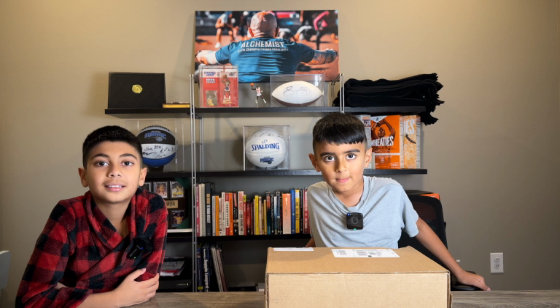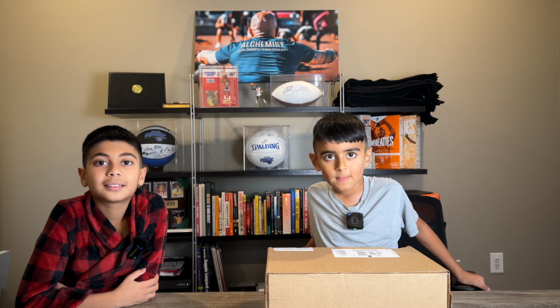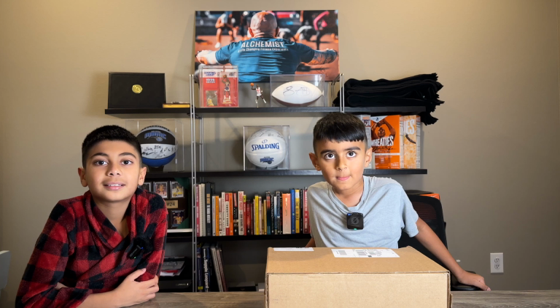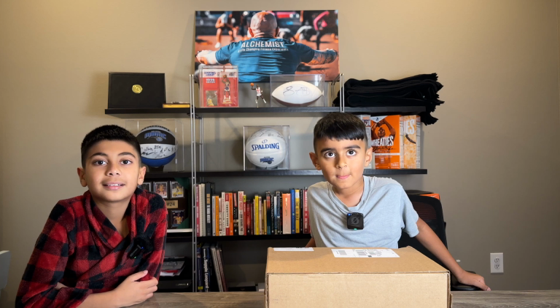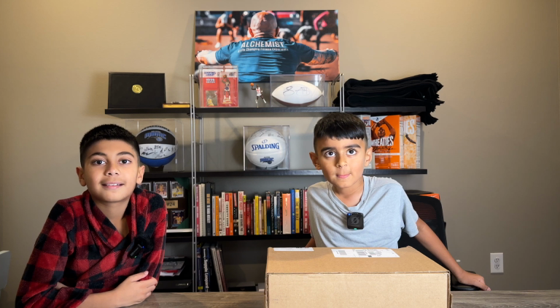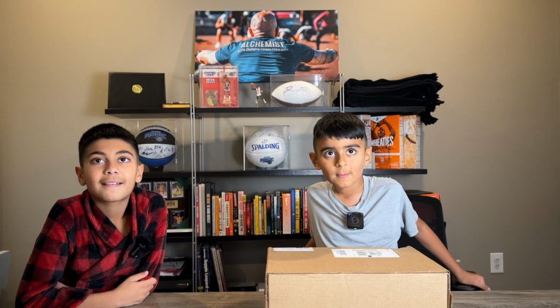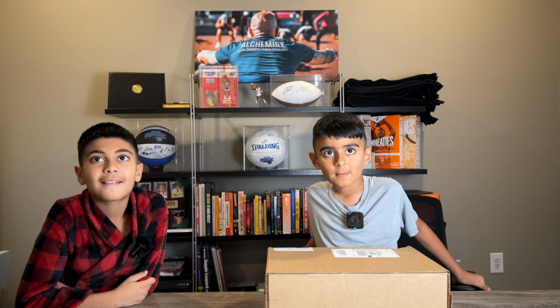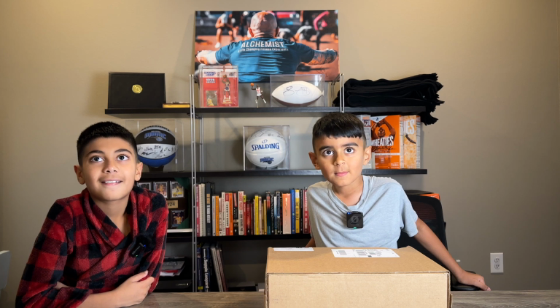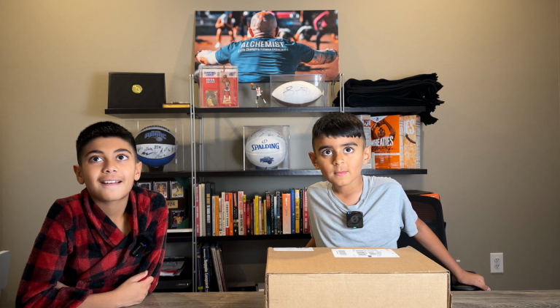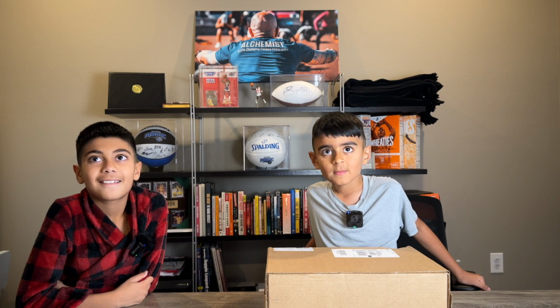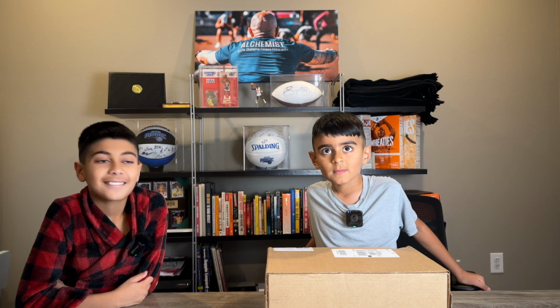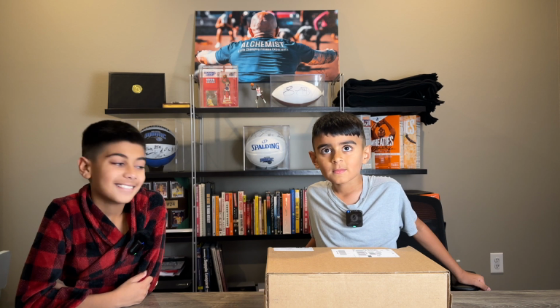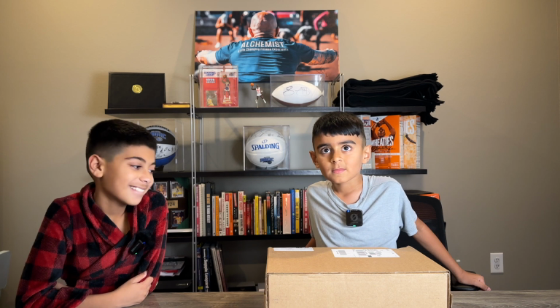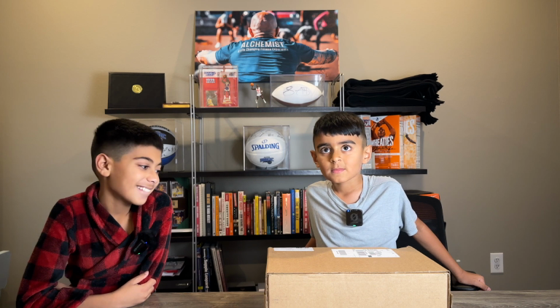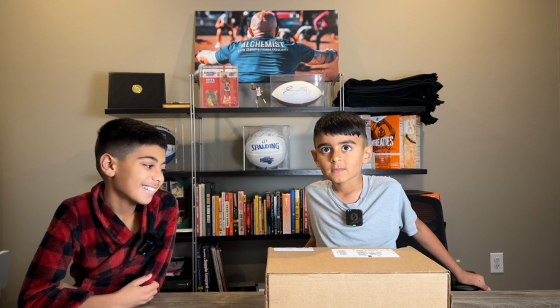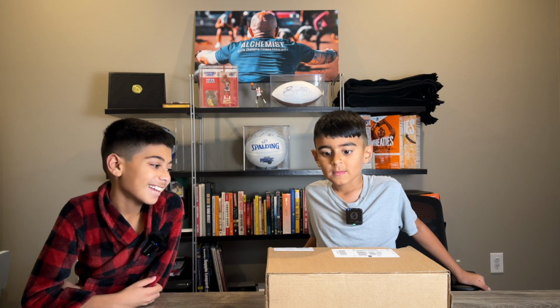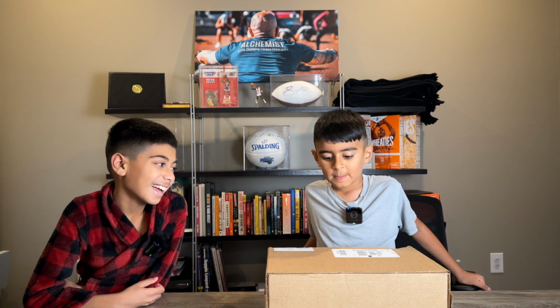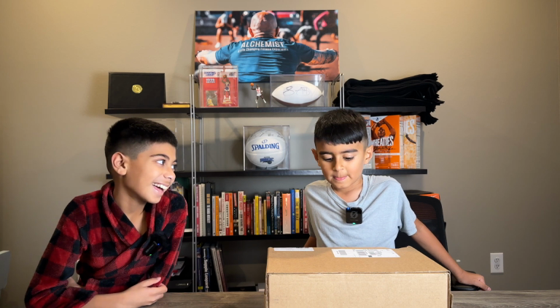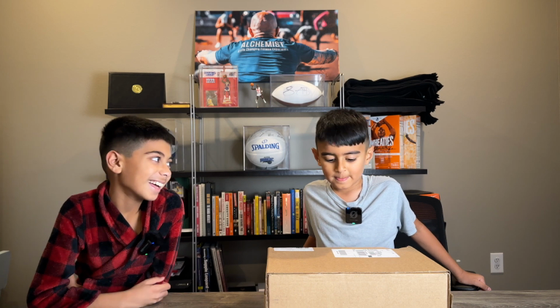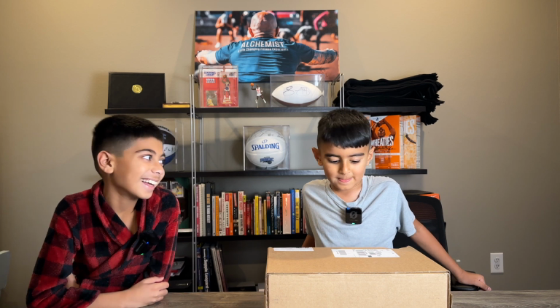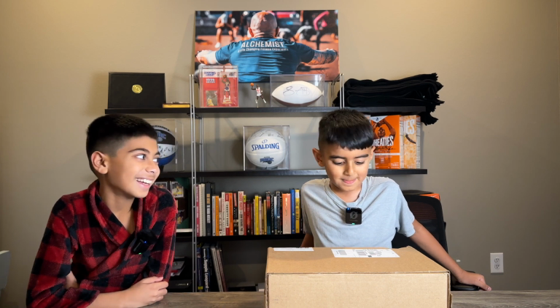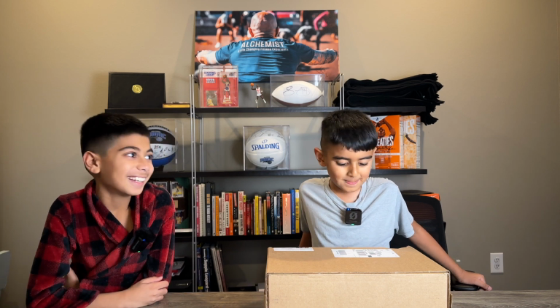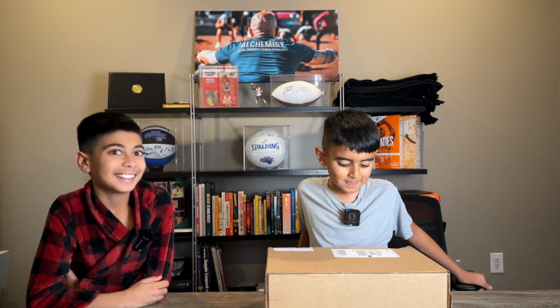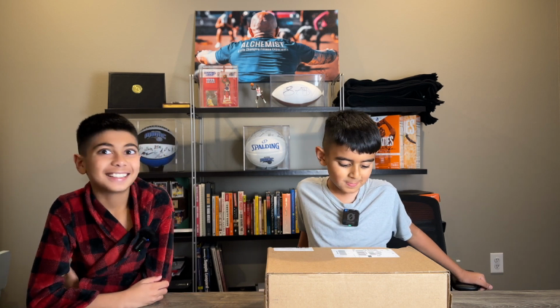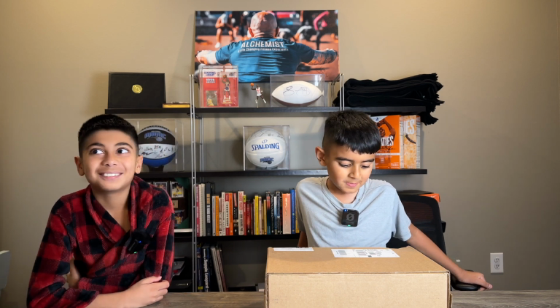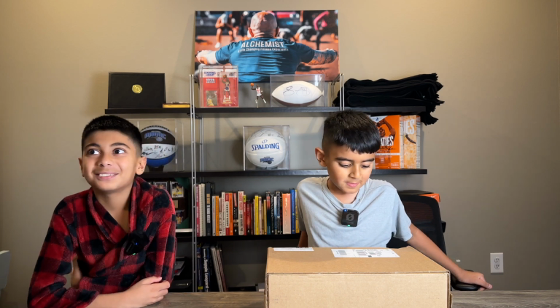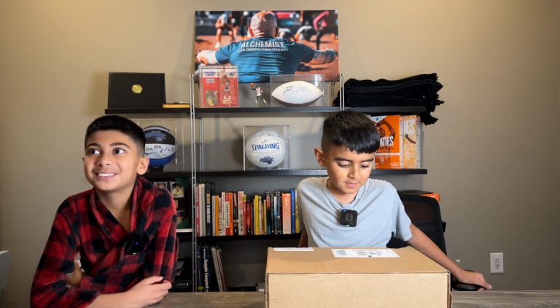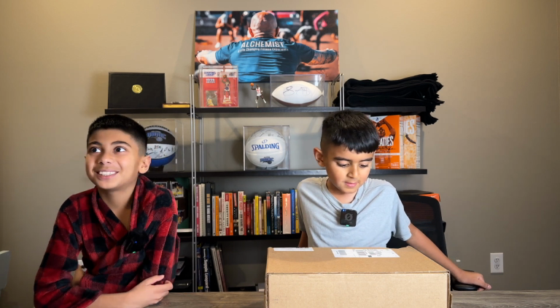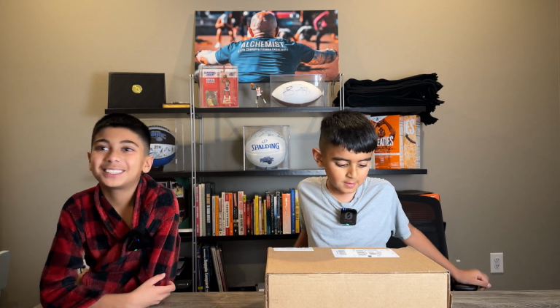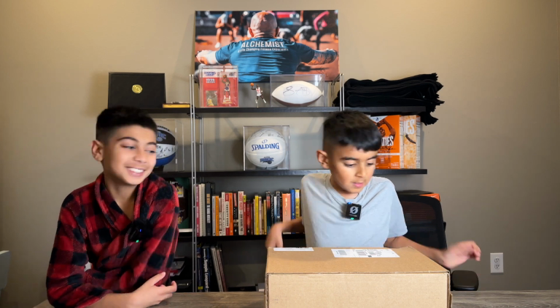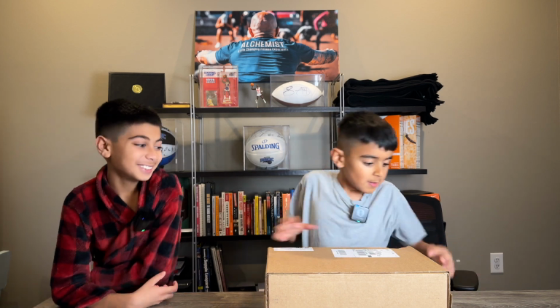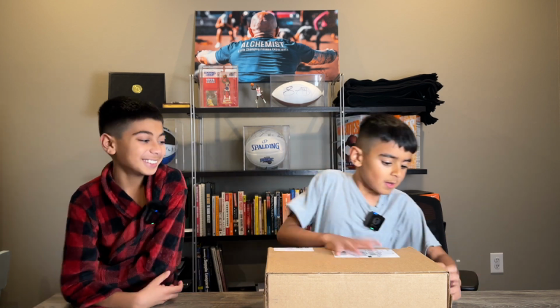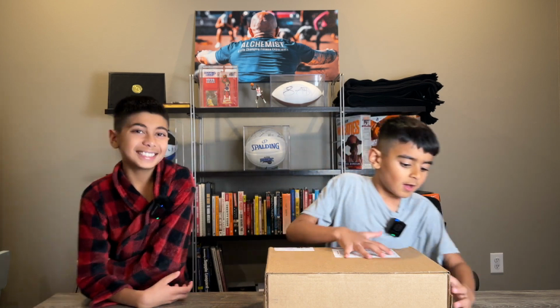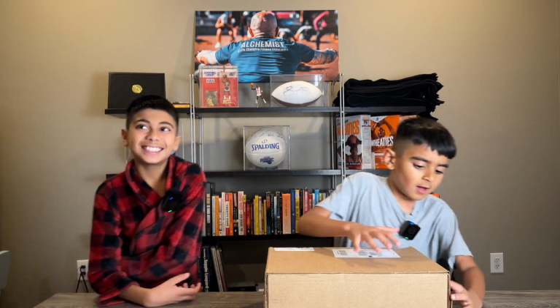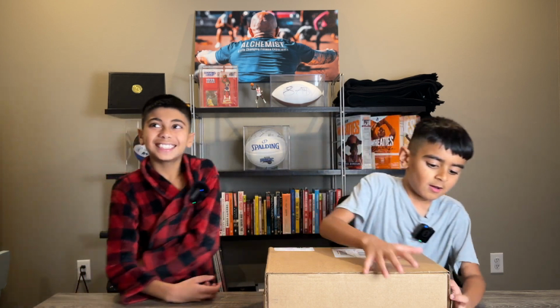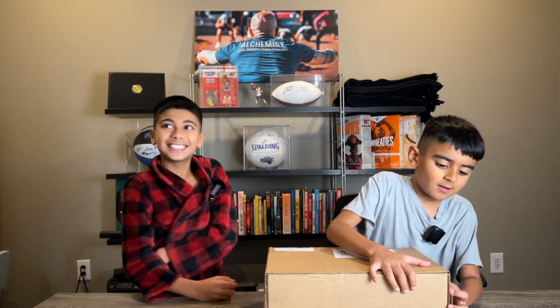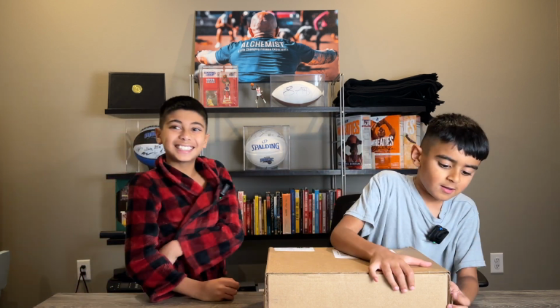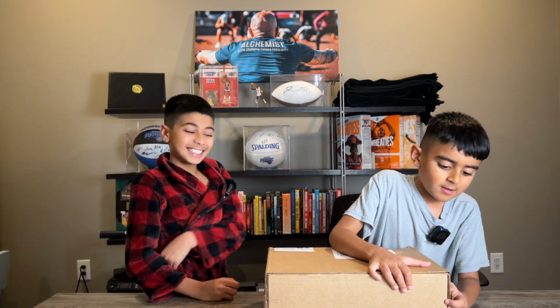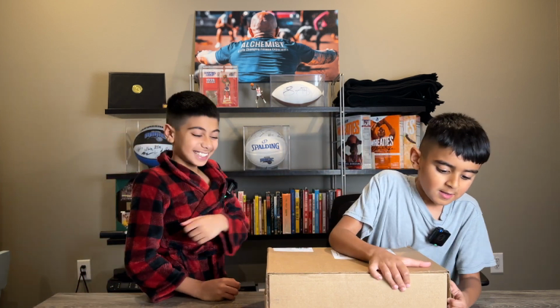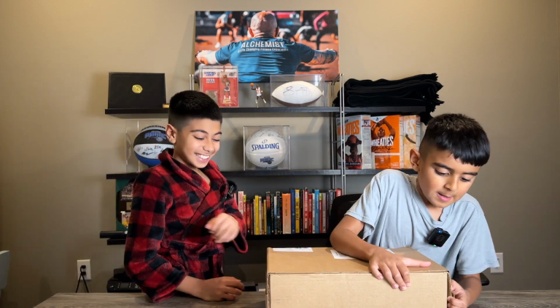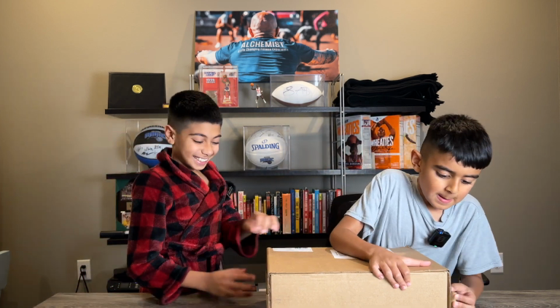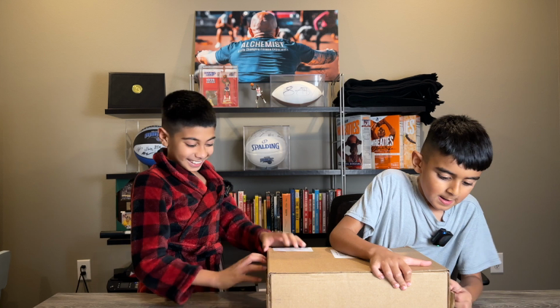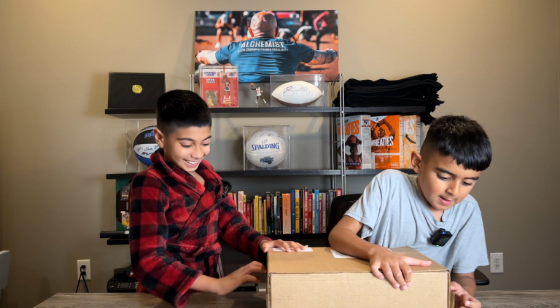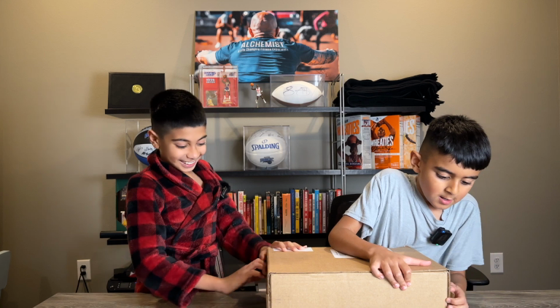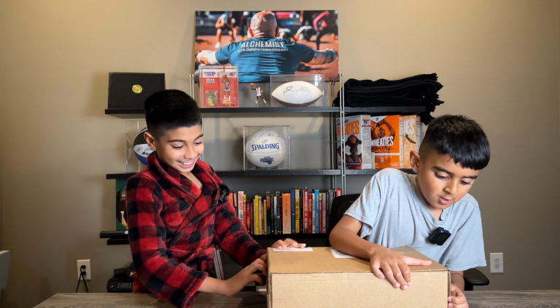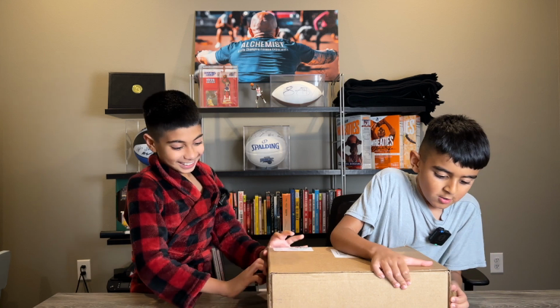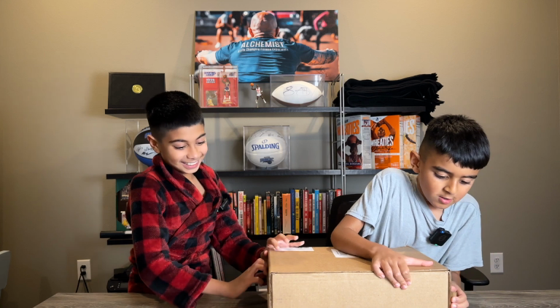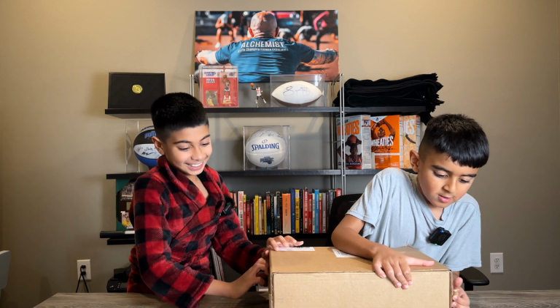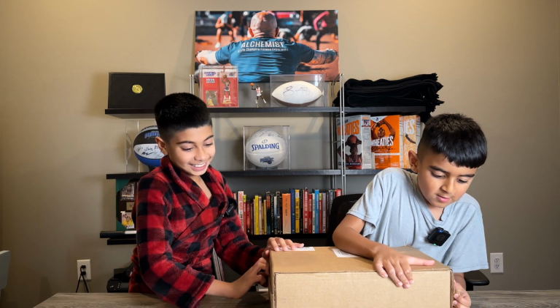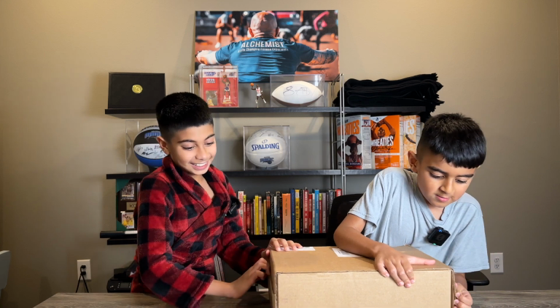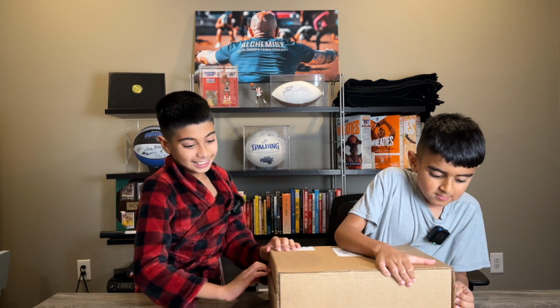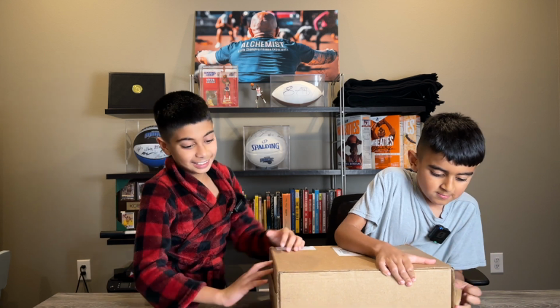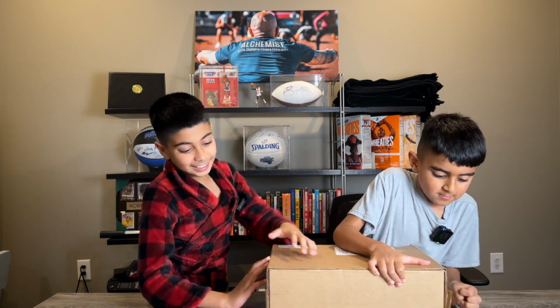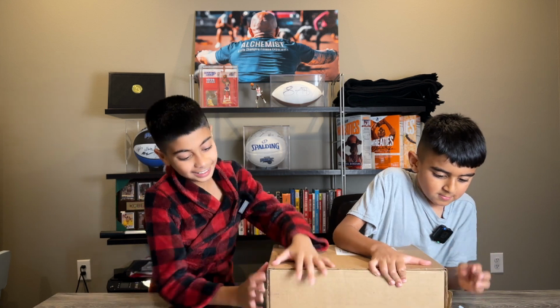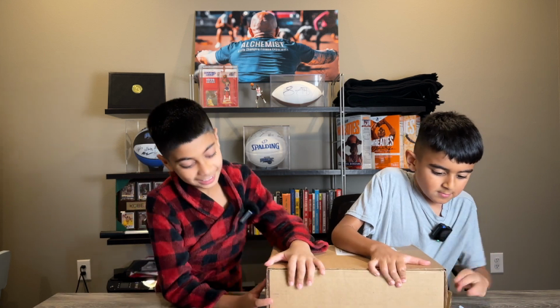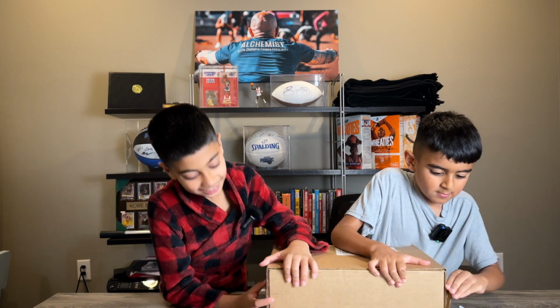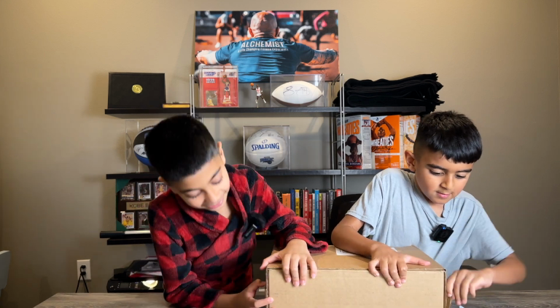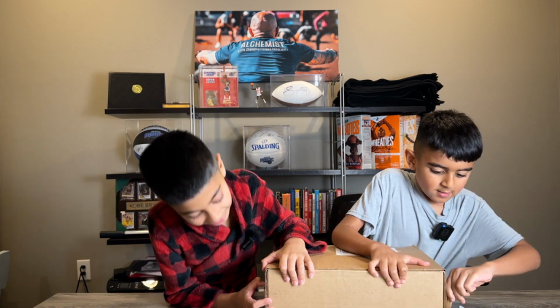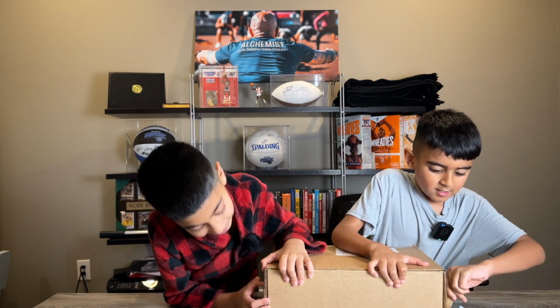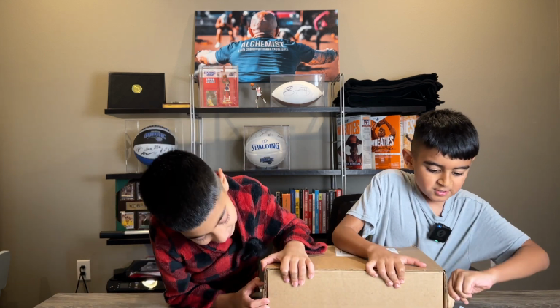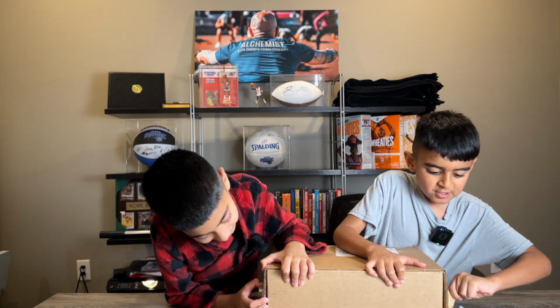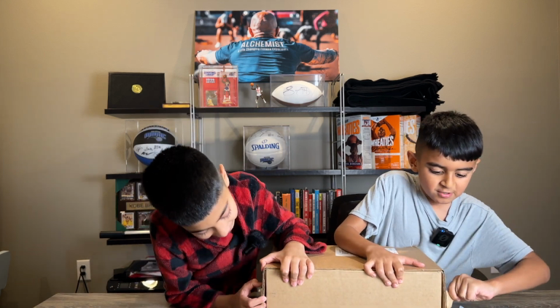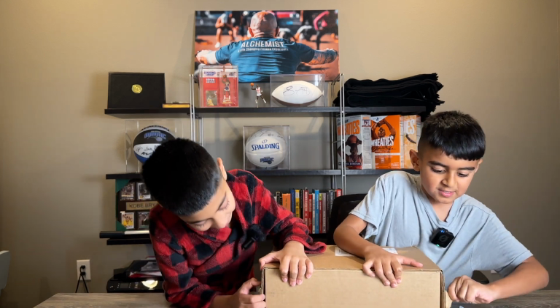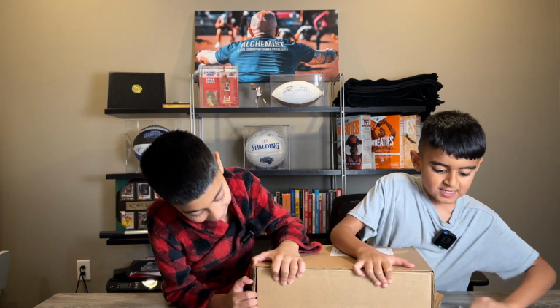What's in the box? Open it up! Shoes? Open it up! Shoesie!